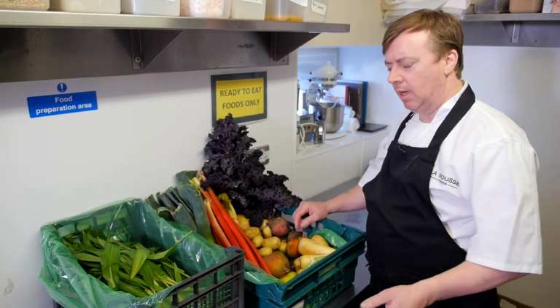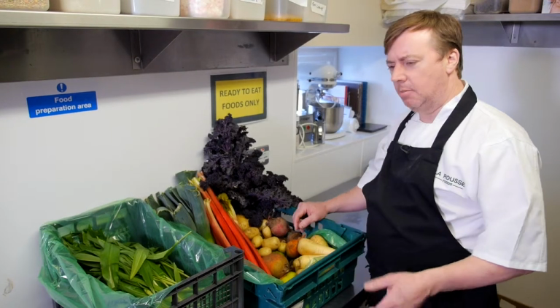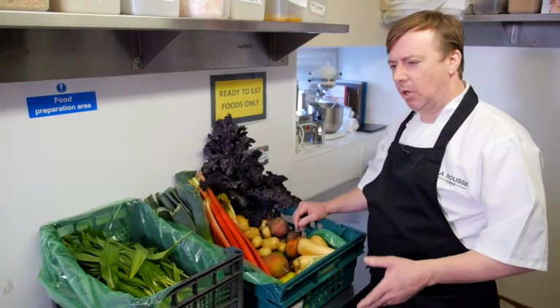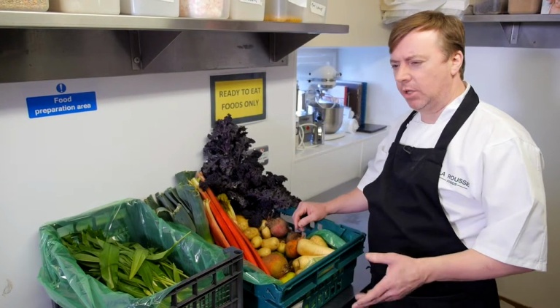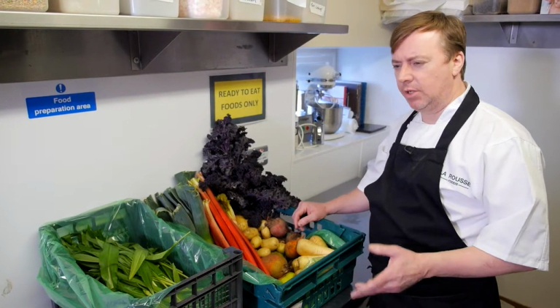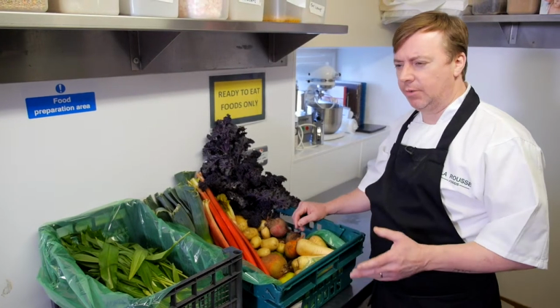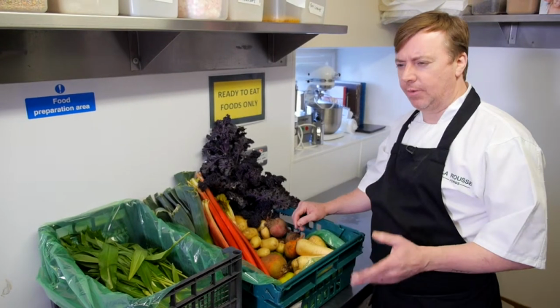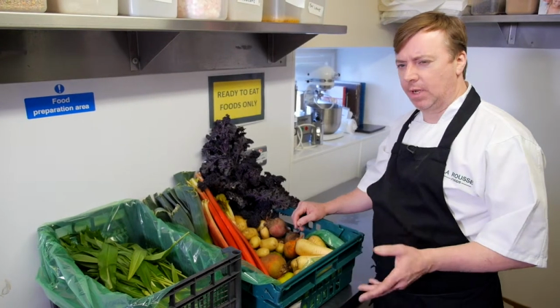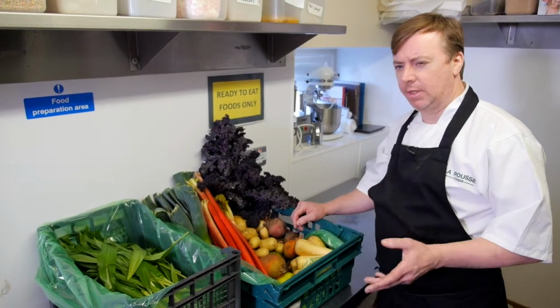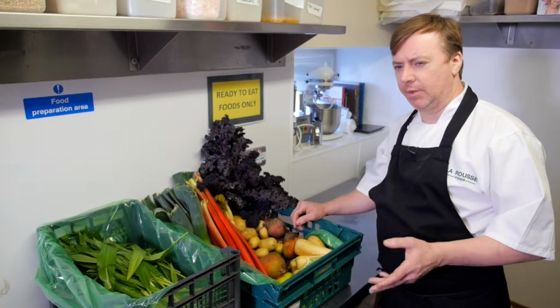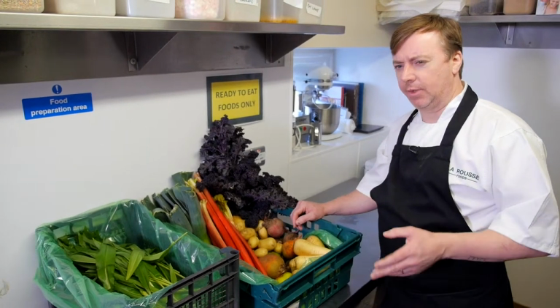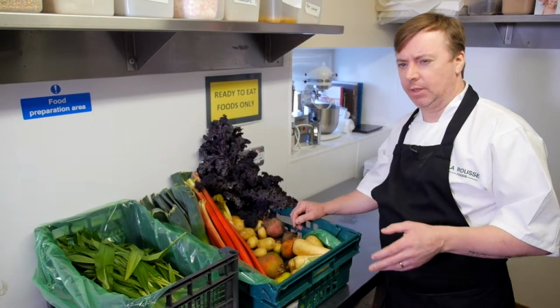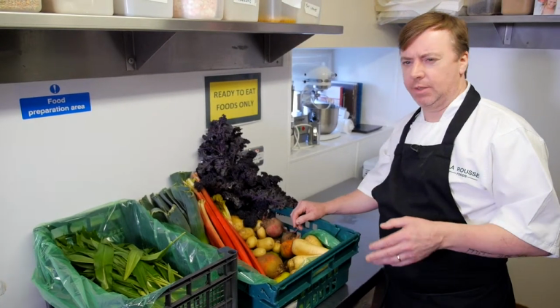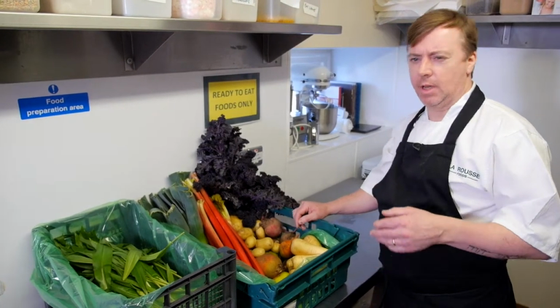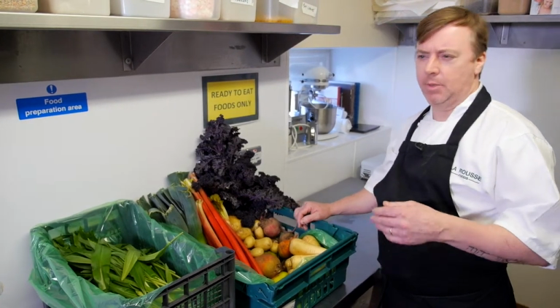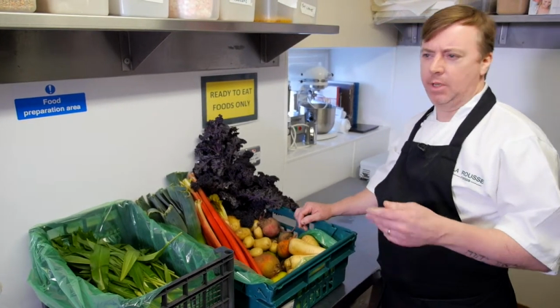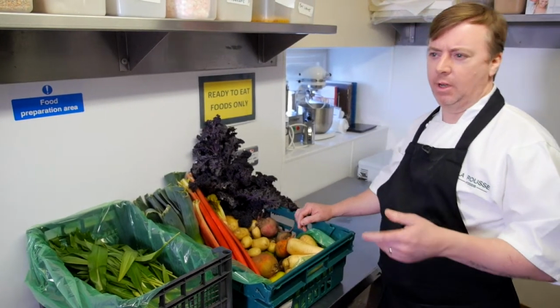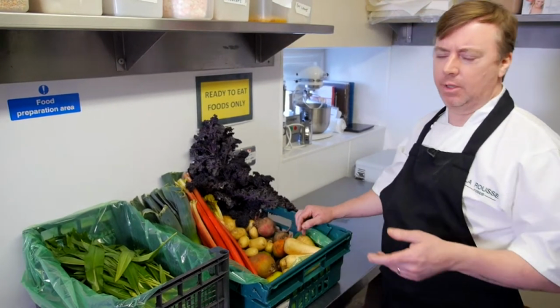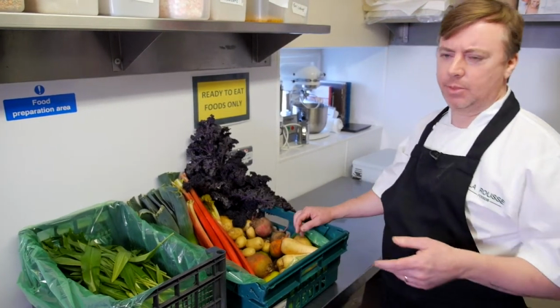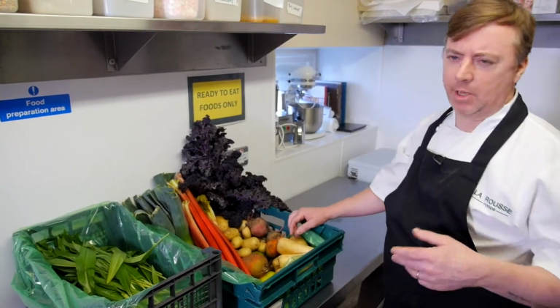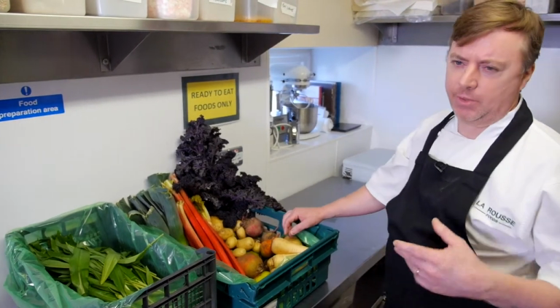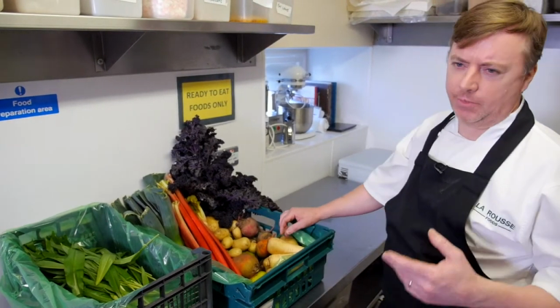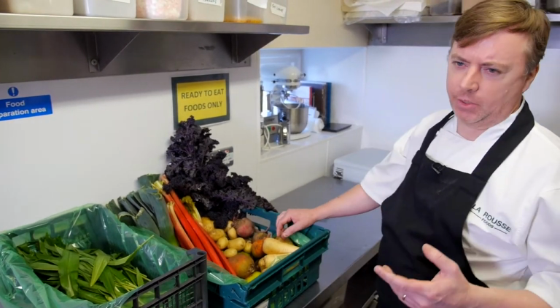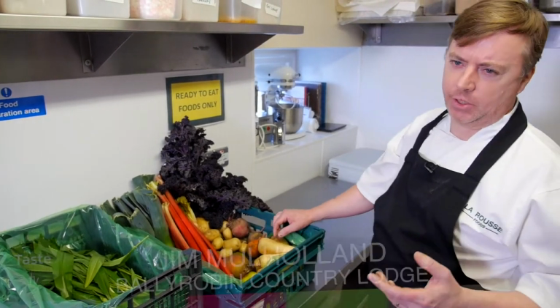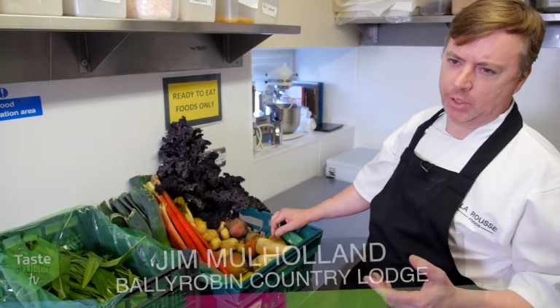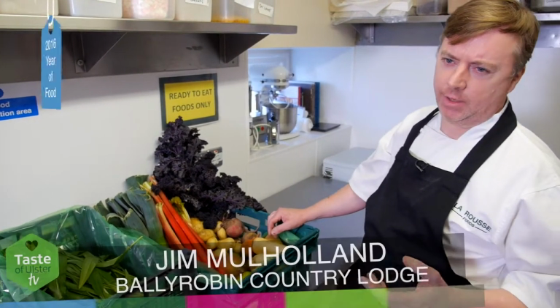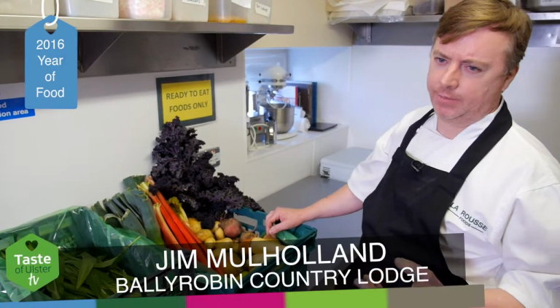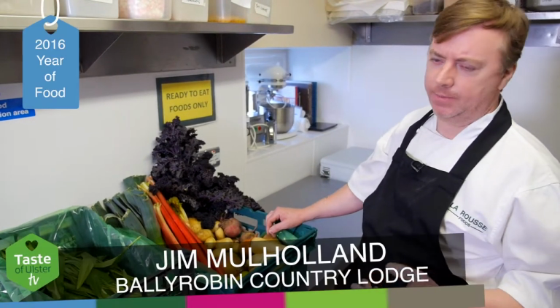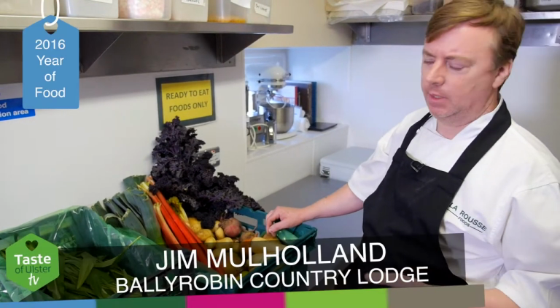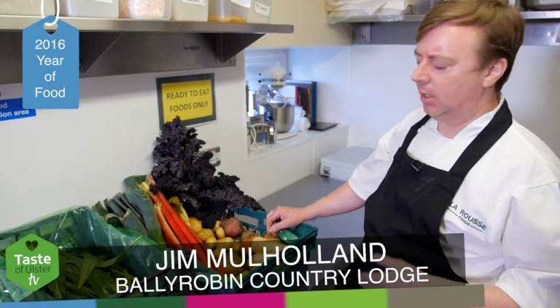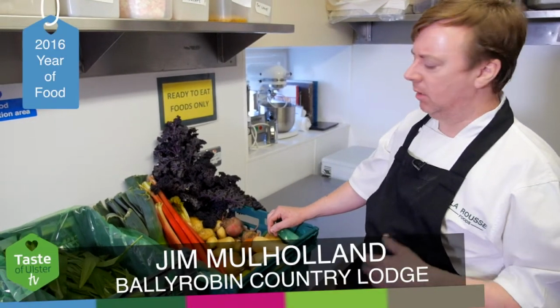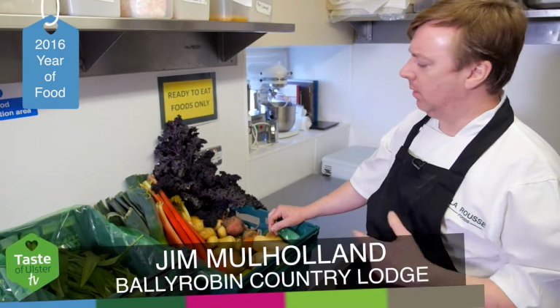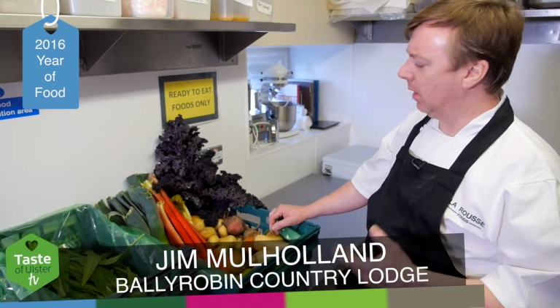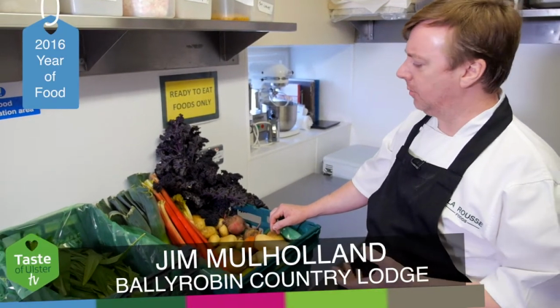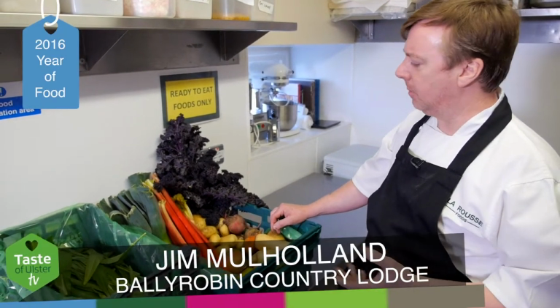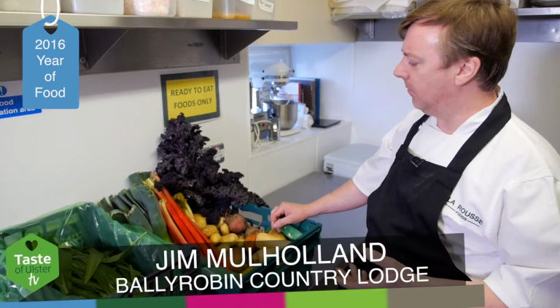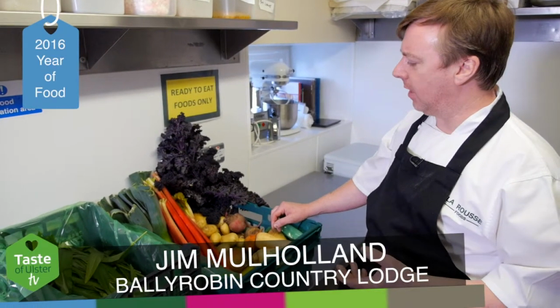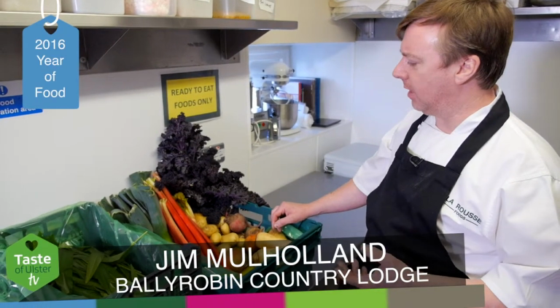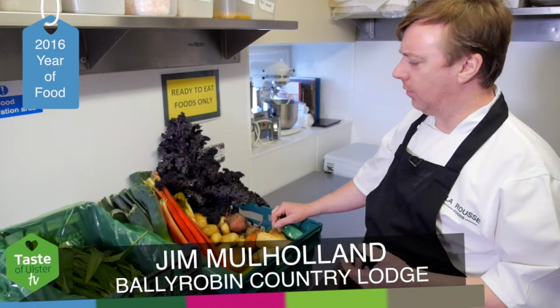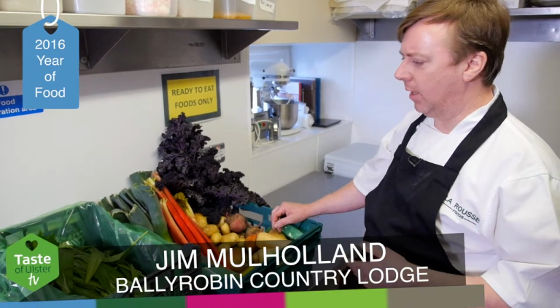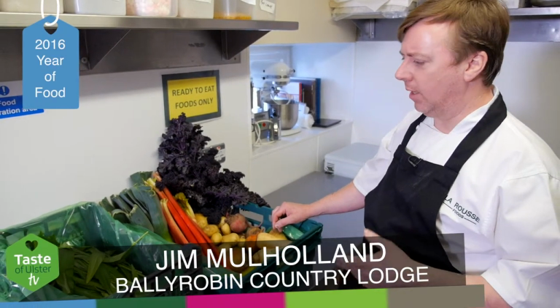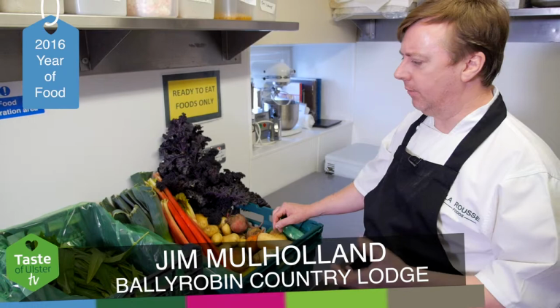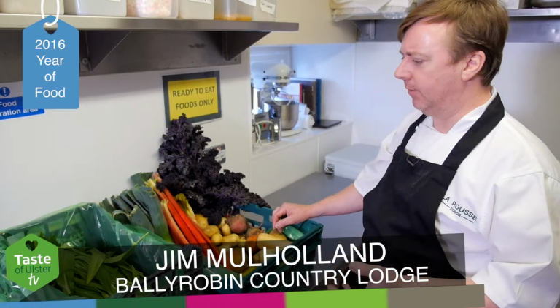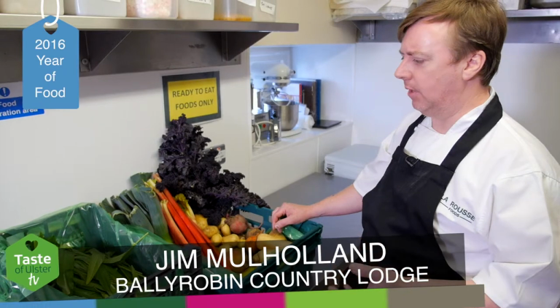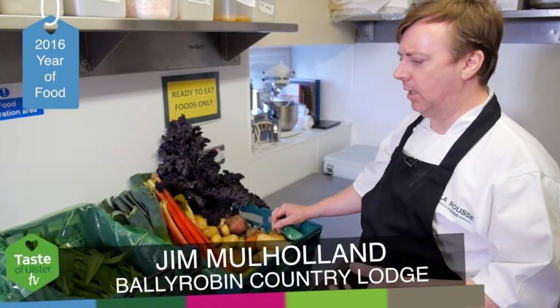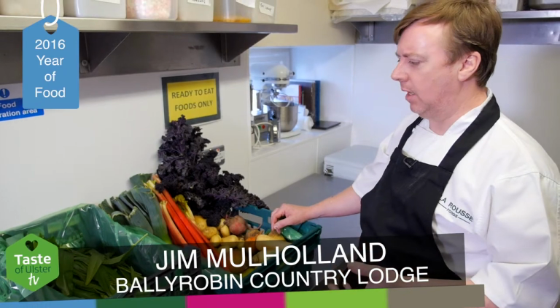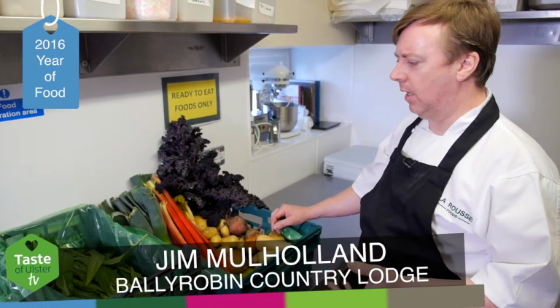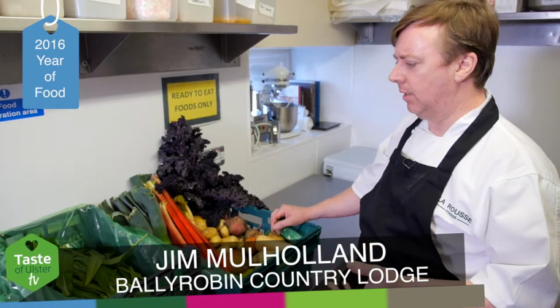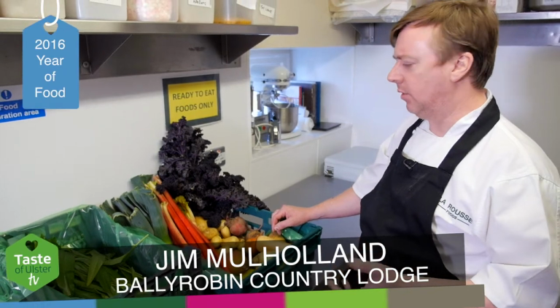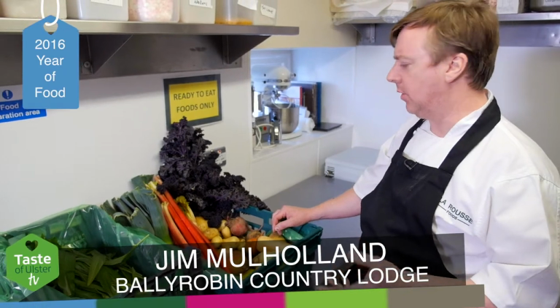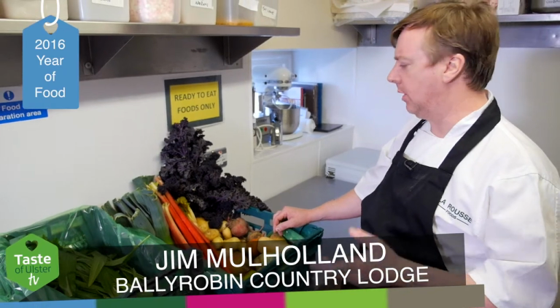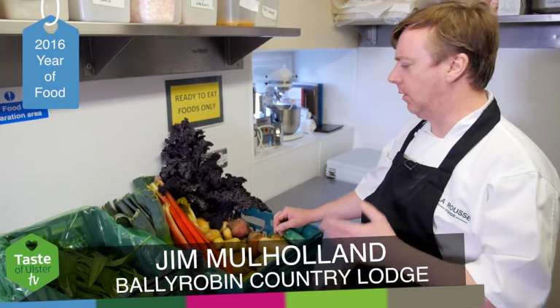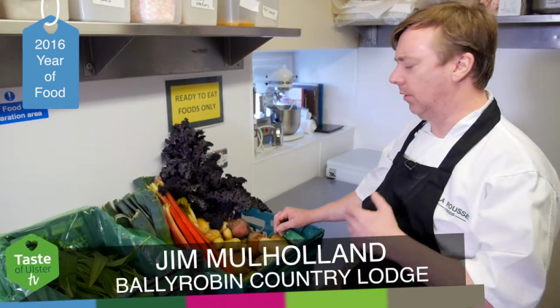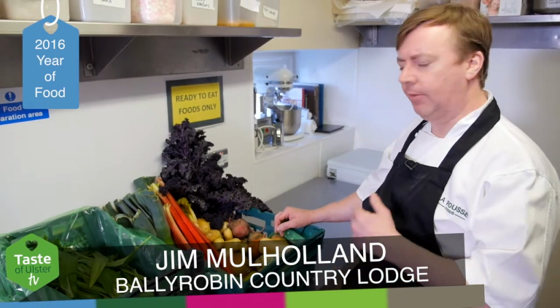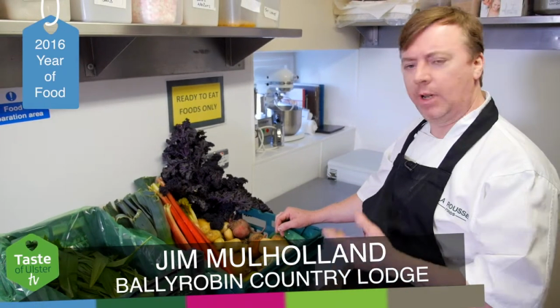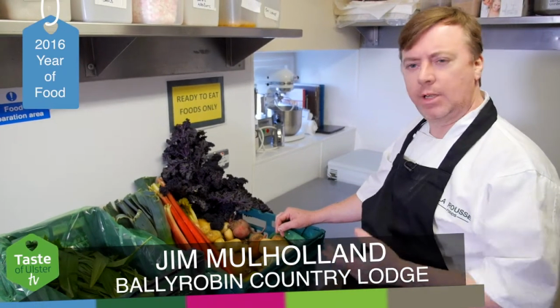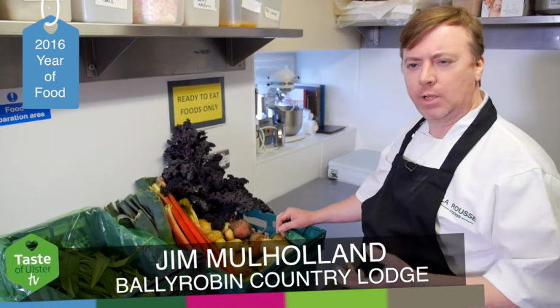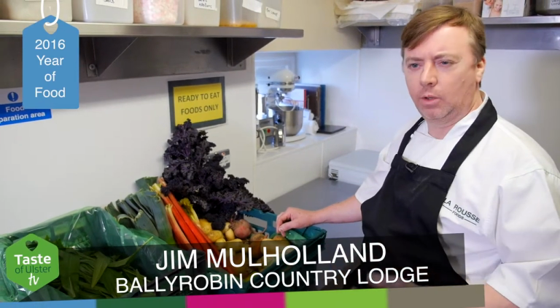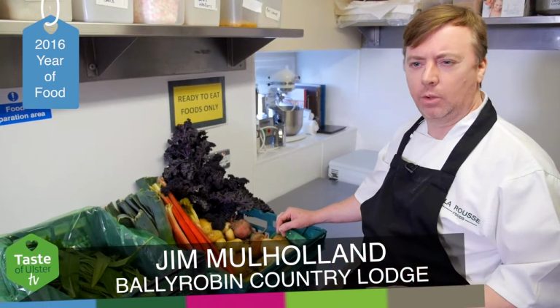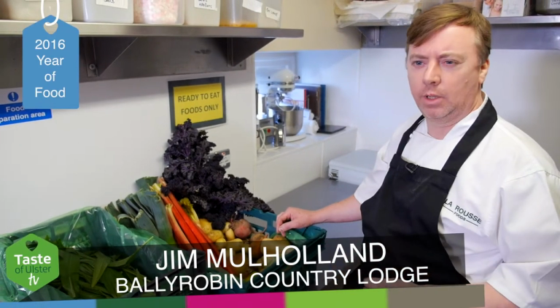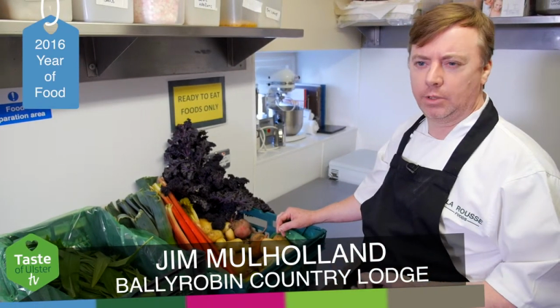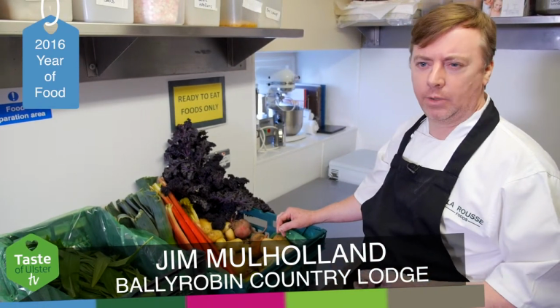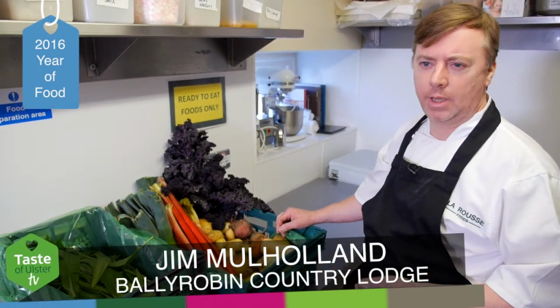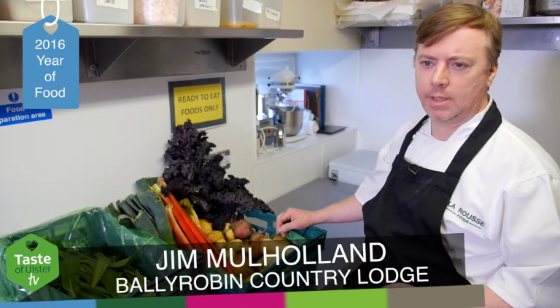March is a very difficult time of the year, especially for a chef. We have to be very creative in using our fresh and local ingredients.